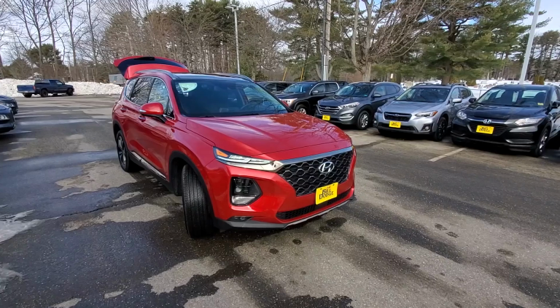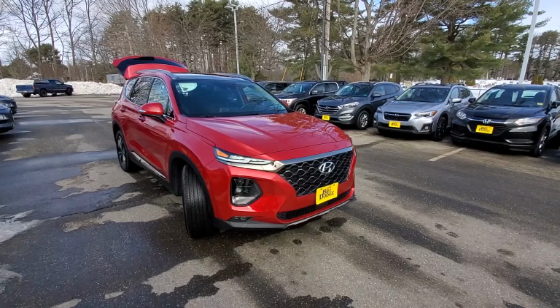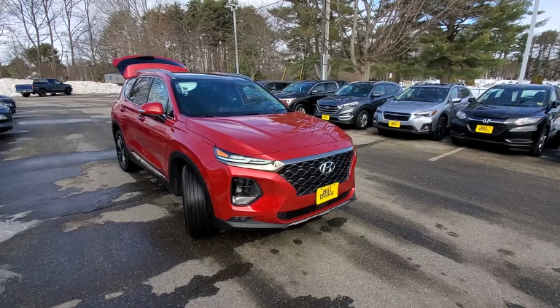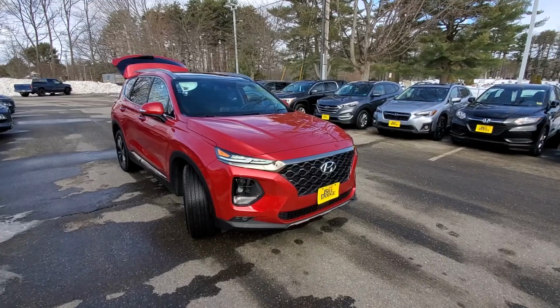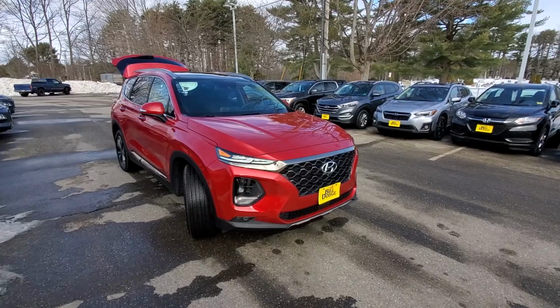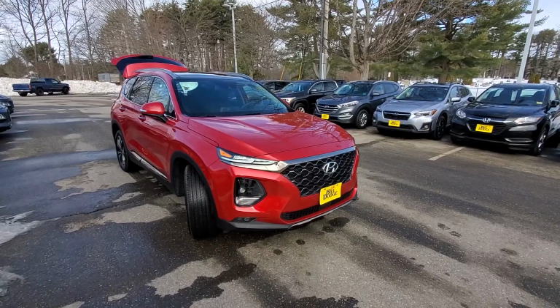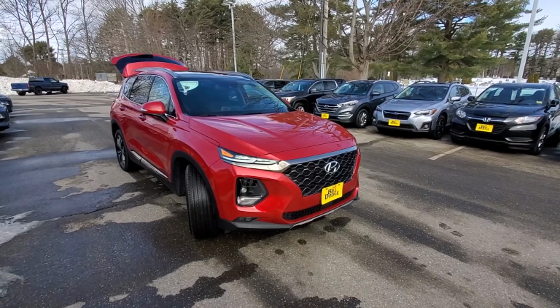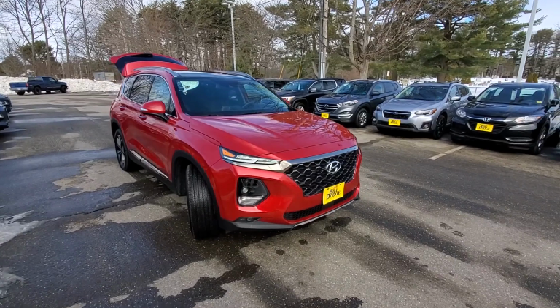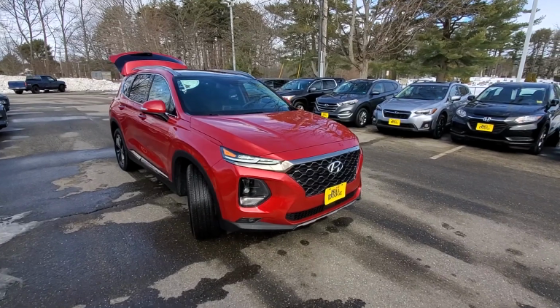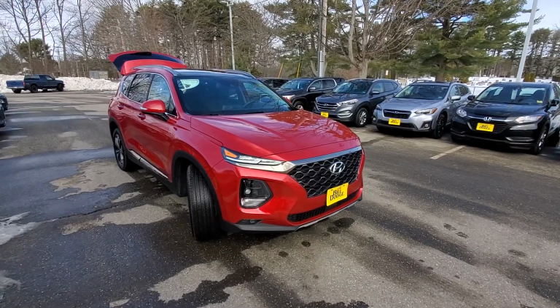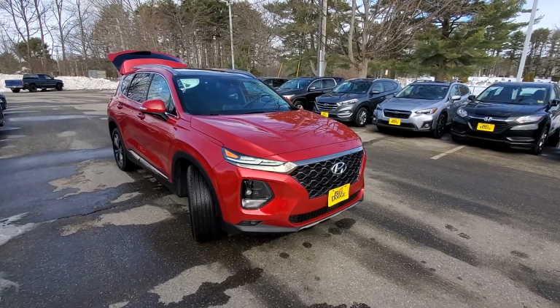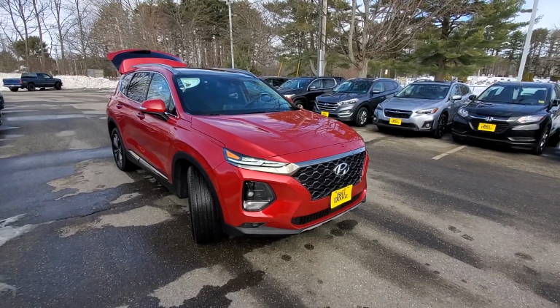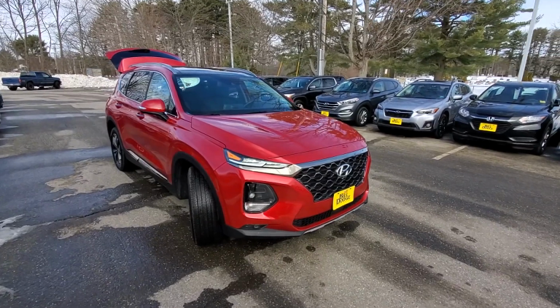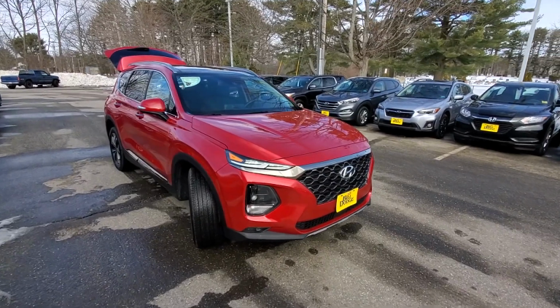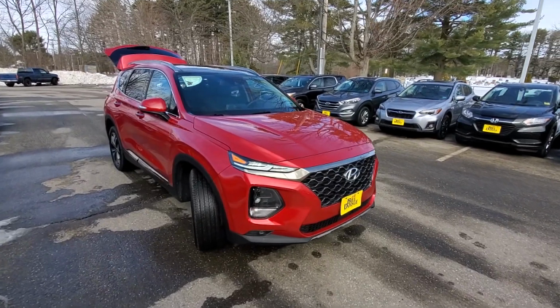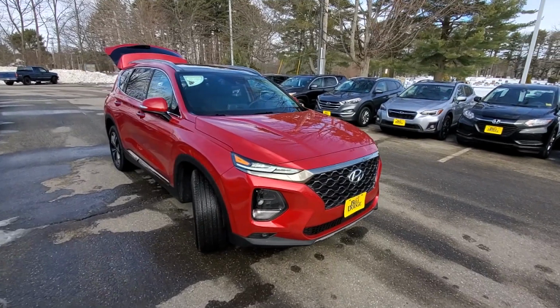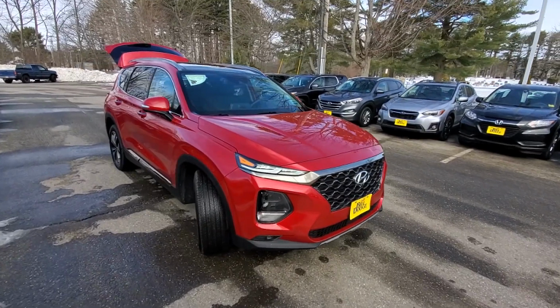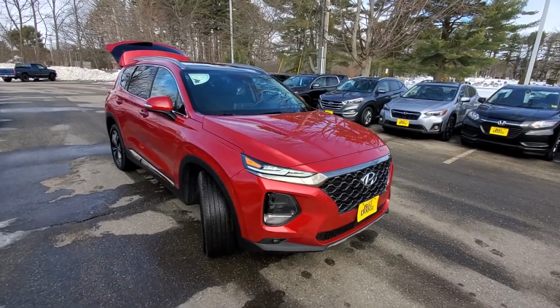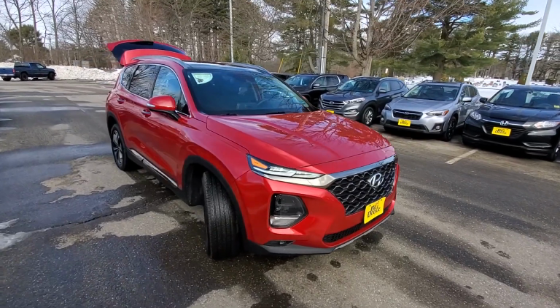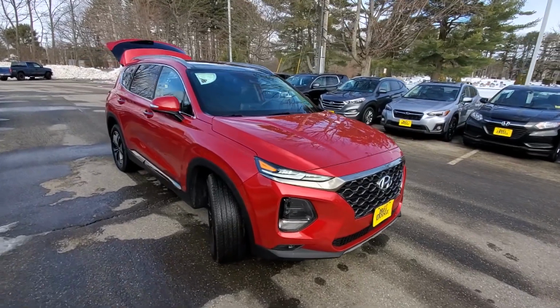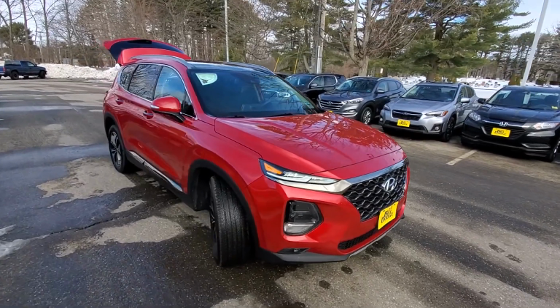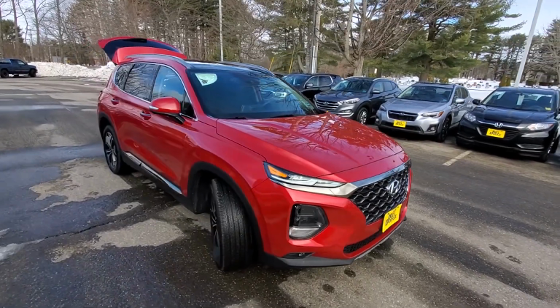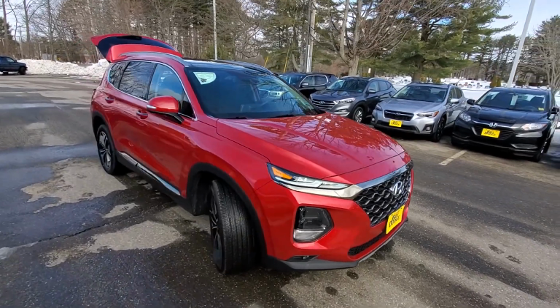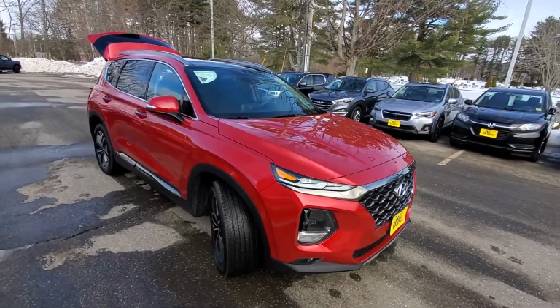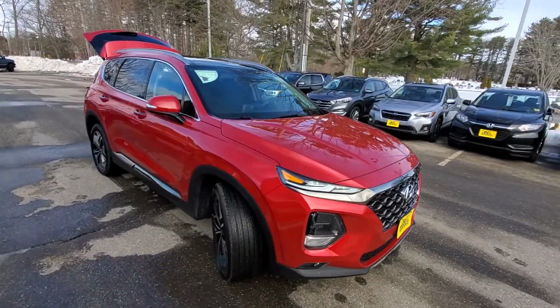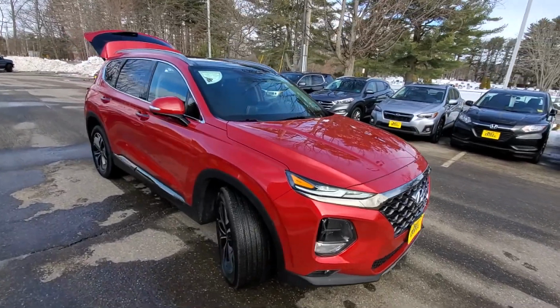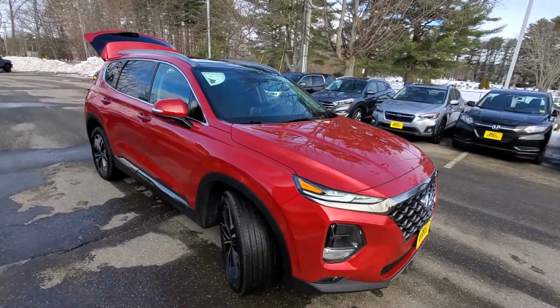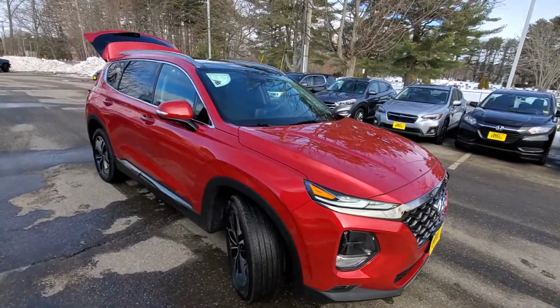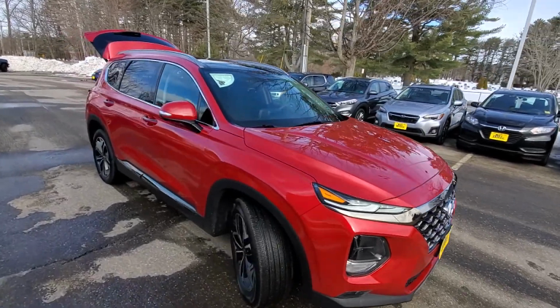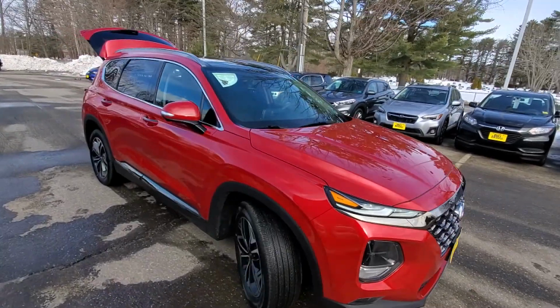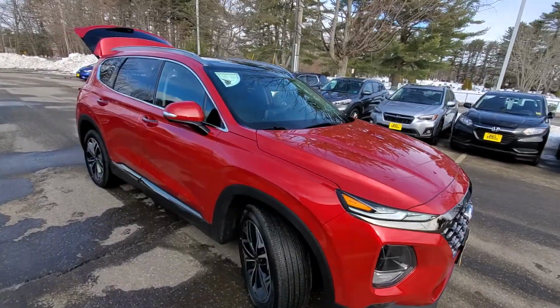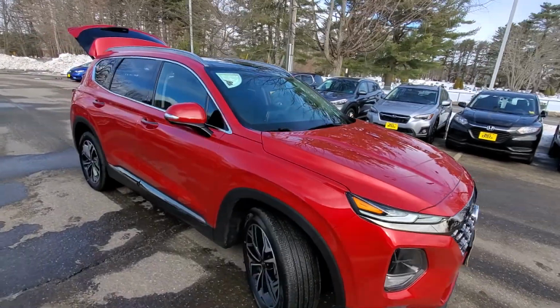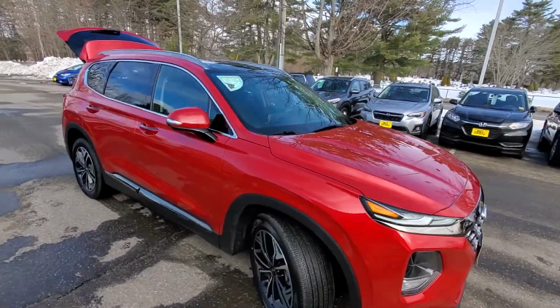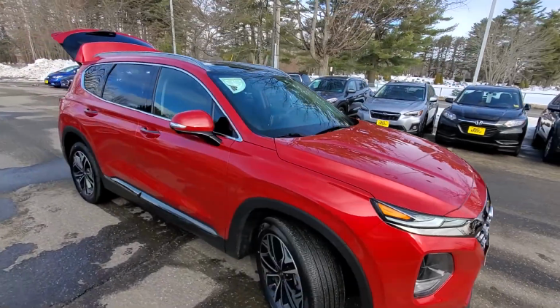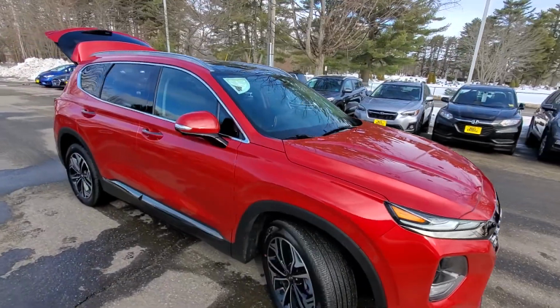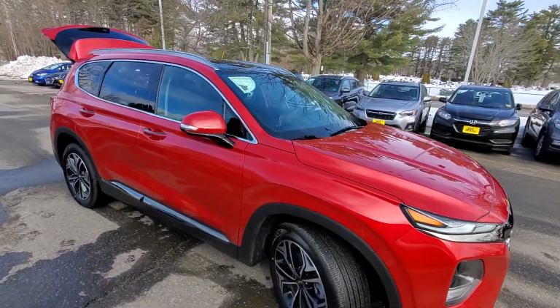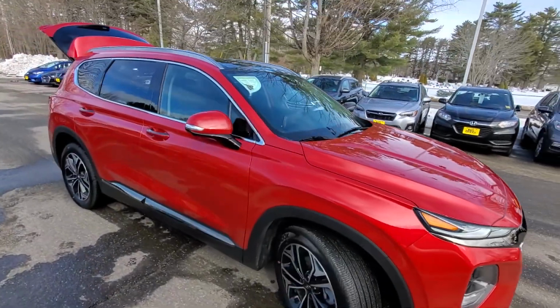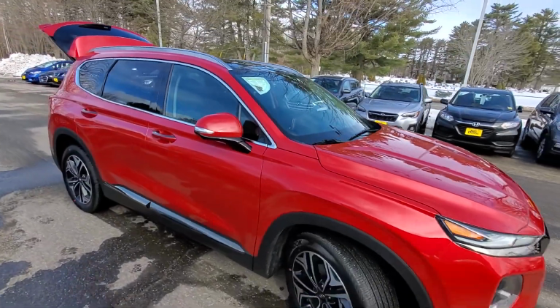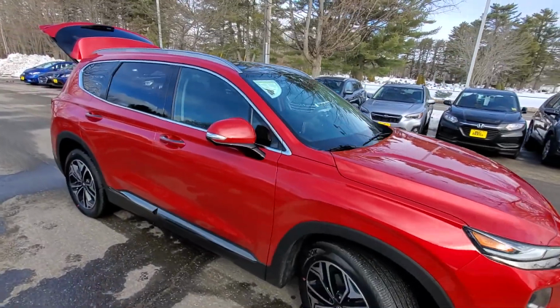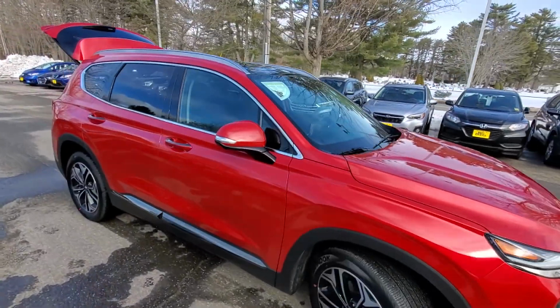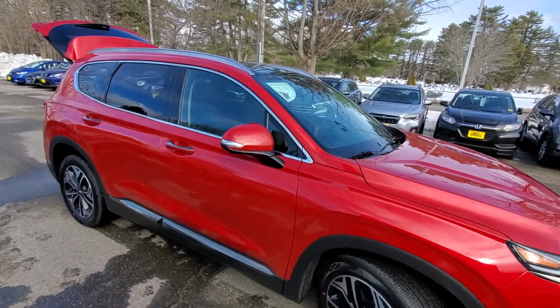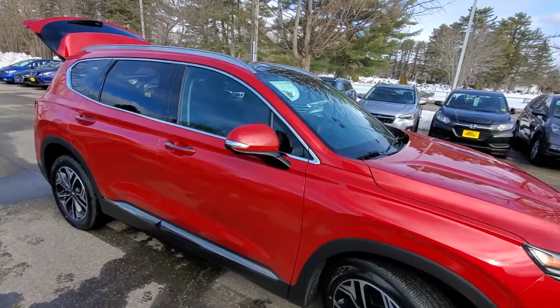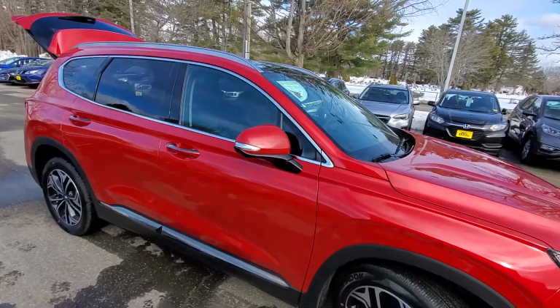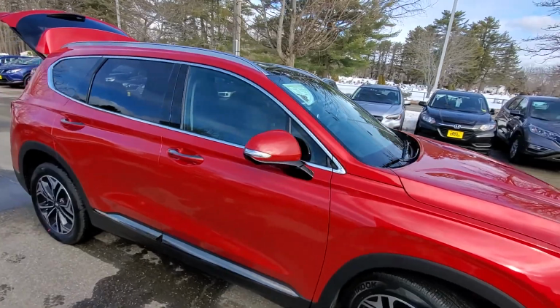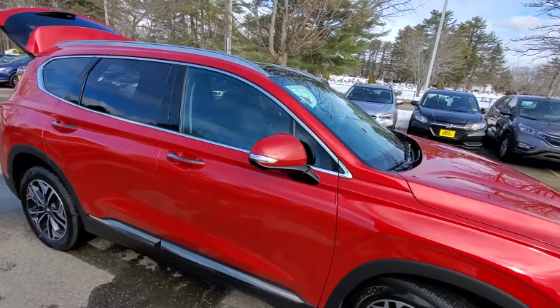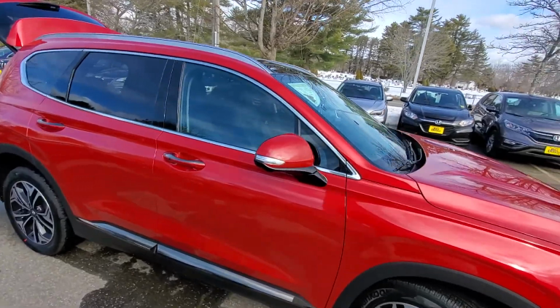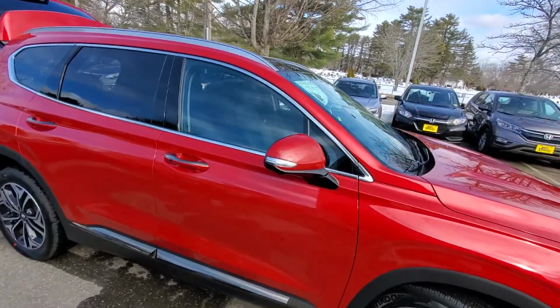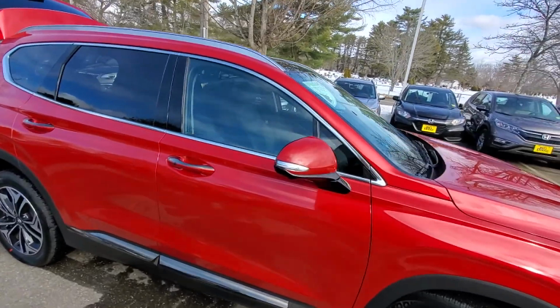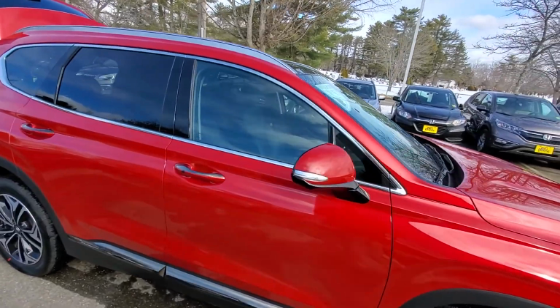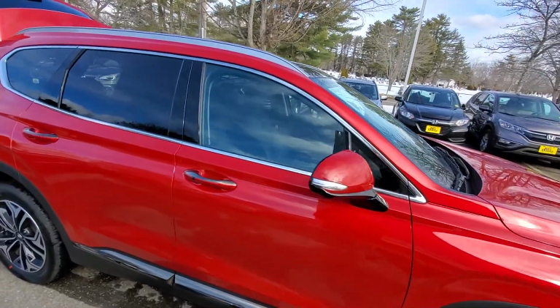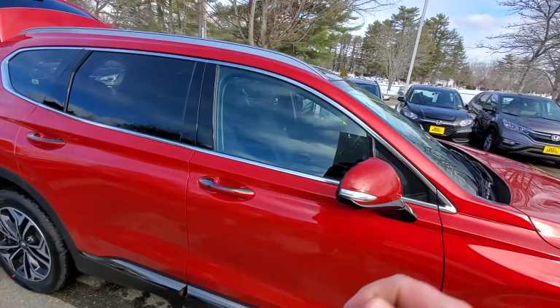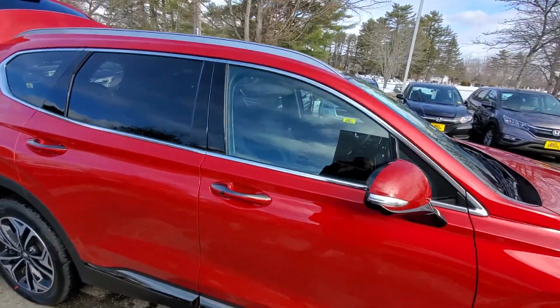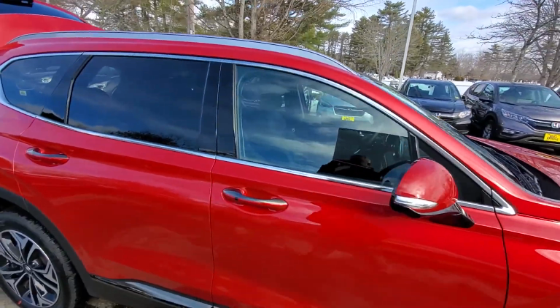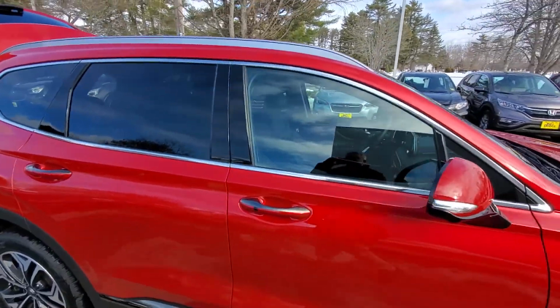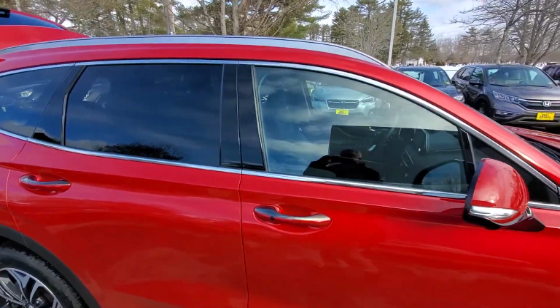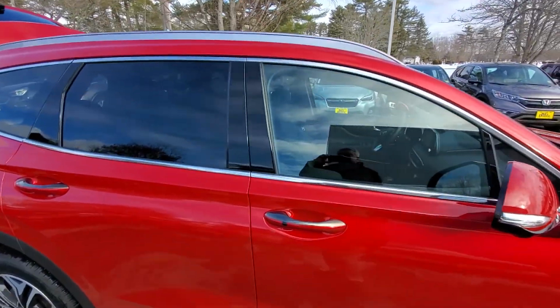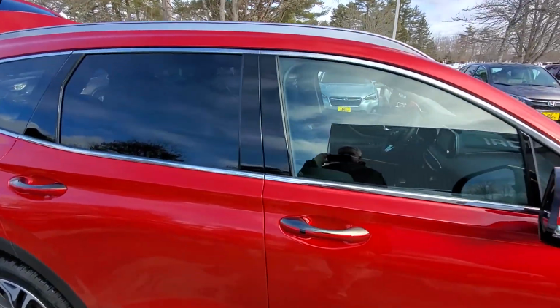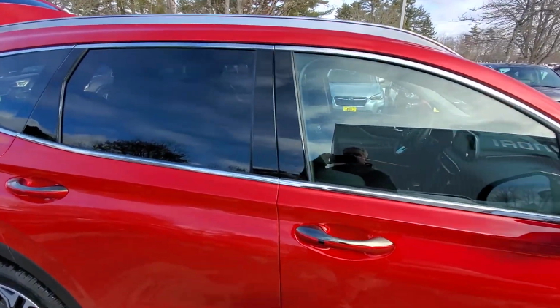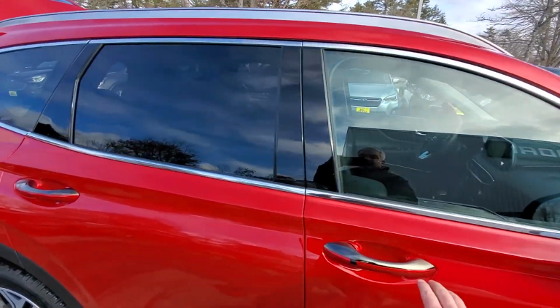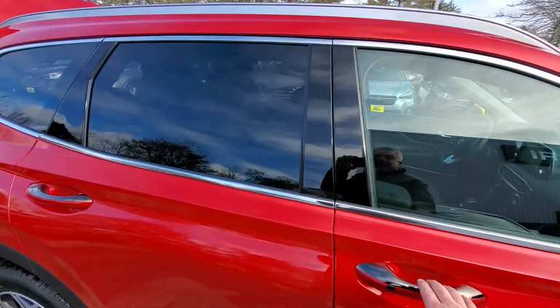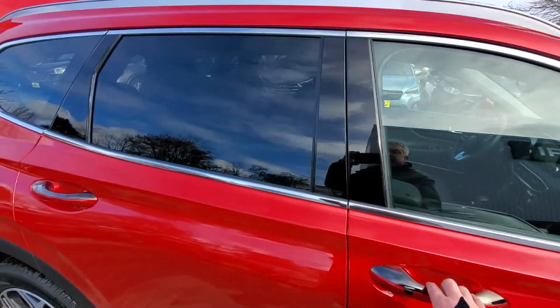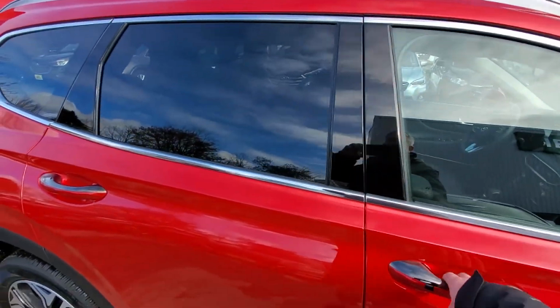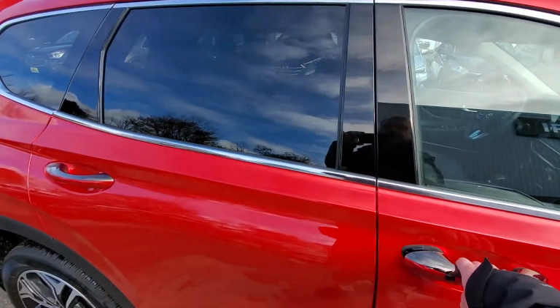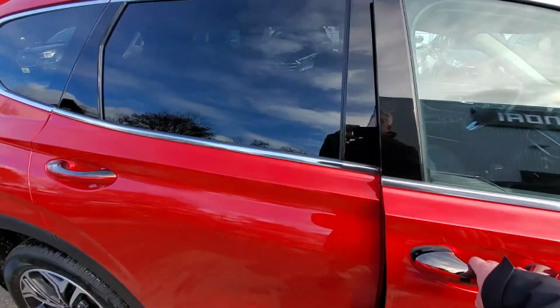Good morning Justin, Seth Taylor here from Bill Dodge Hyundai in Brunswick. I wanted to send you a quick little video of the 2.0 Turbo Santa Fe we've been speaking about.